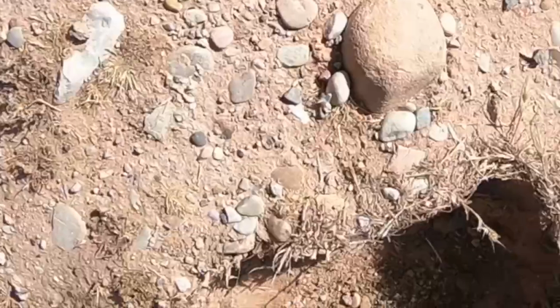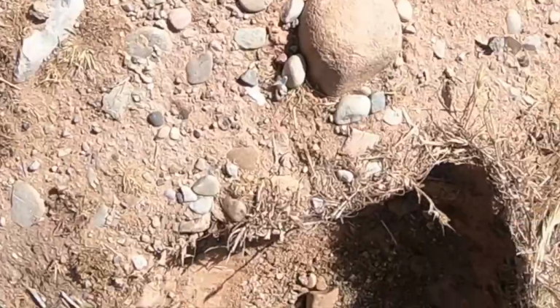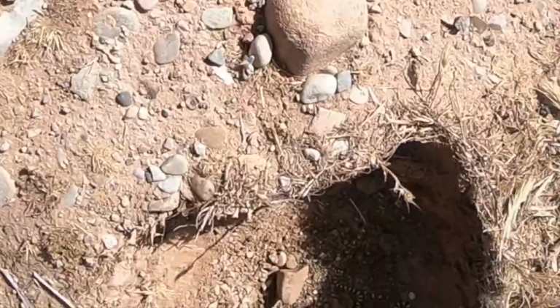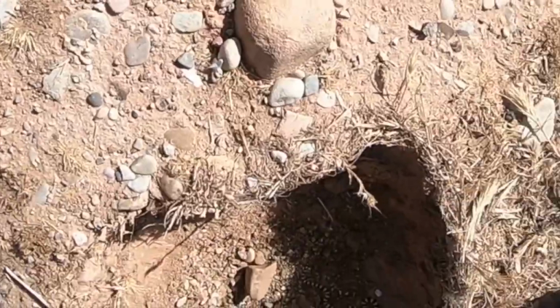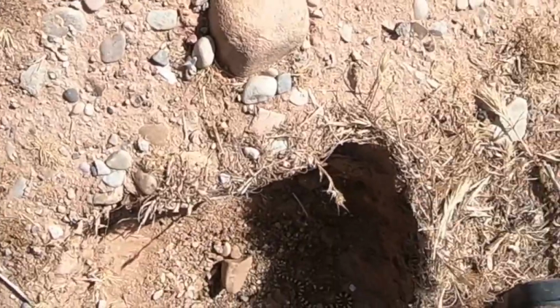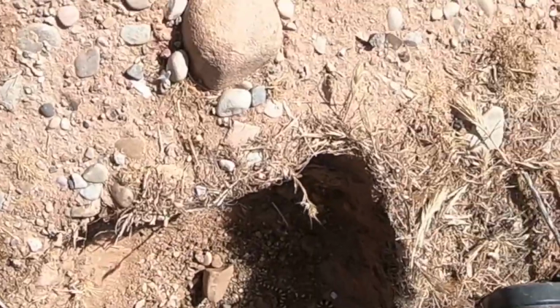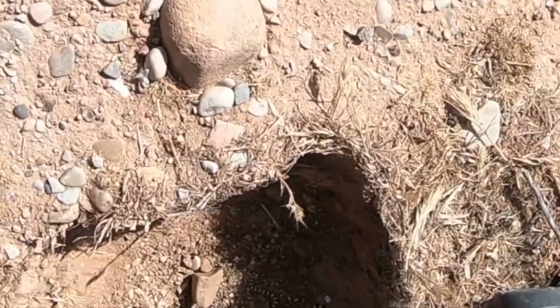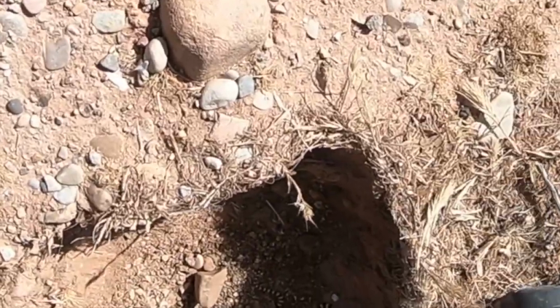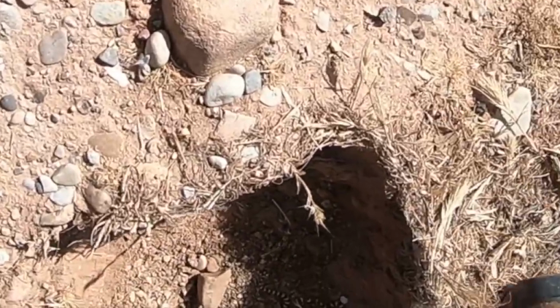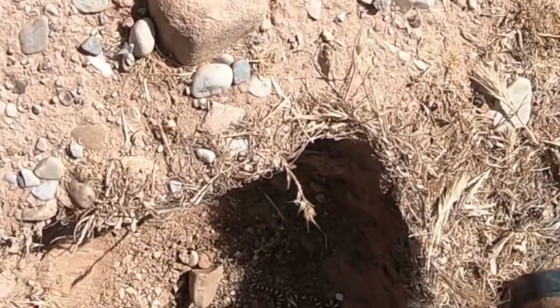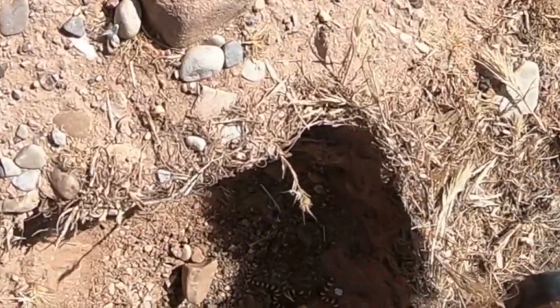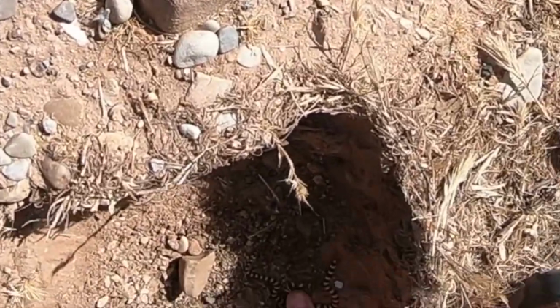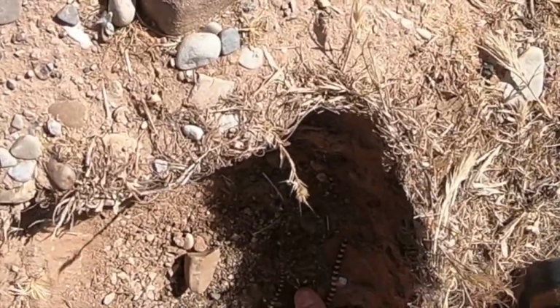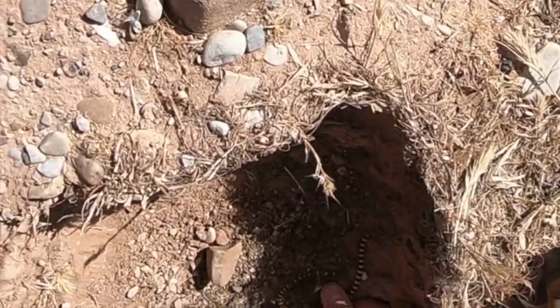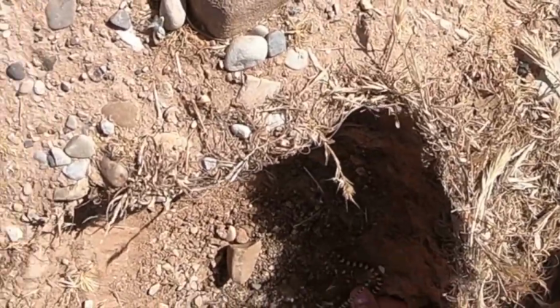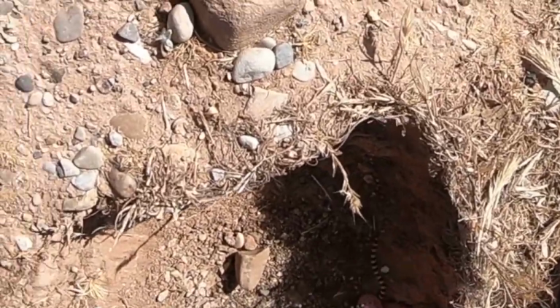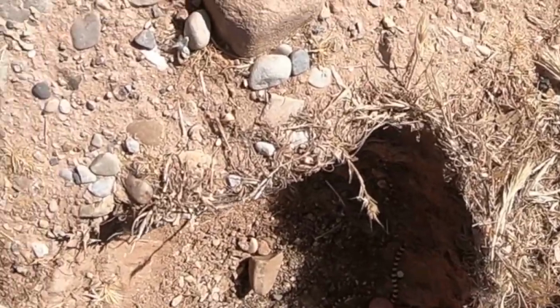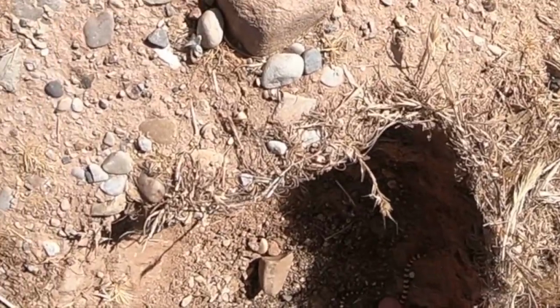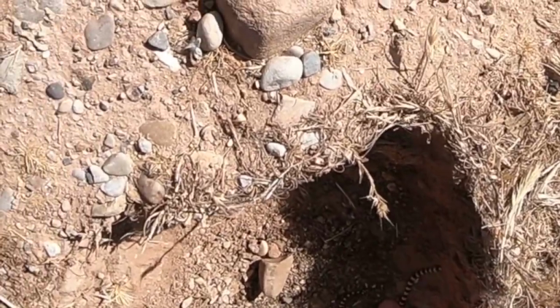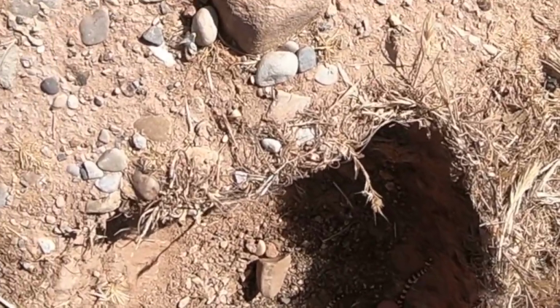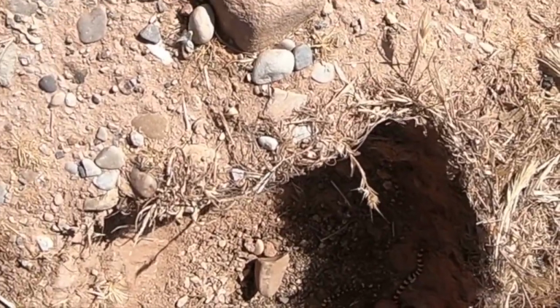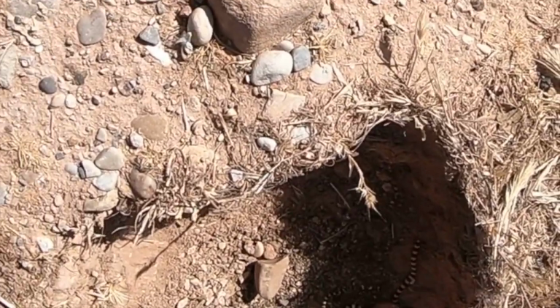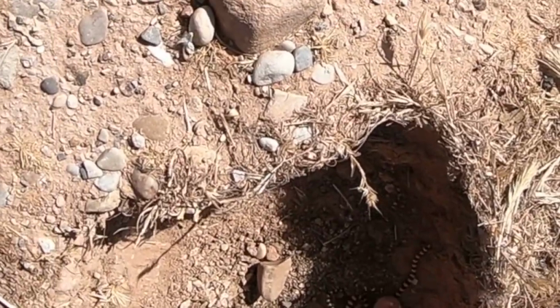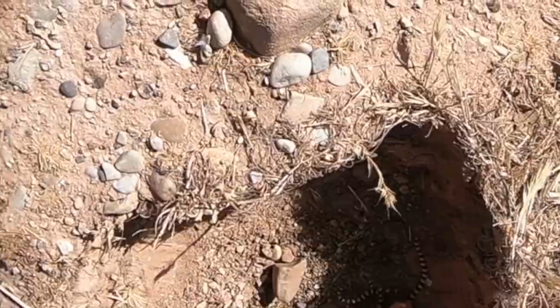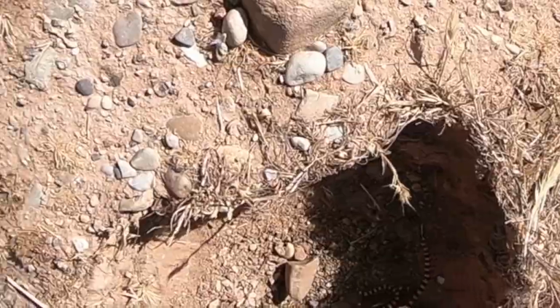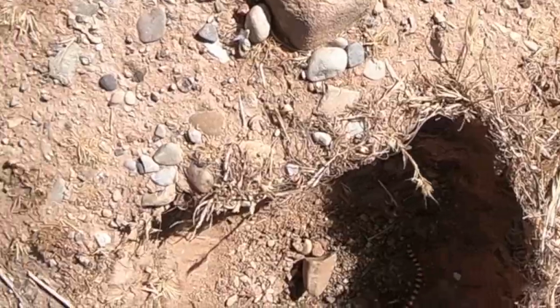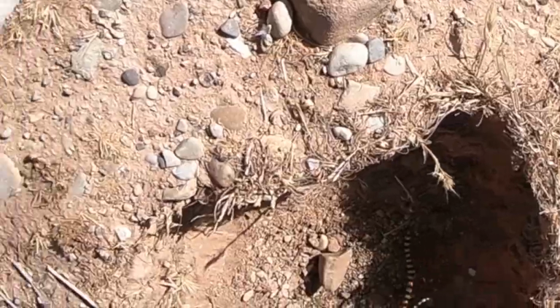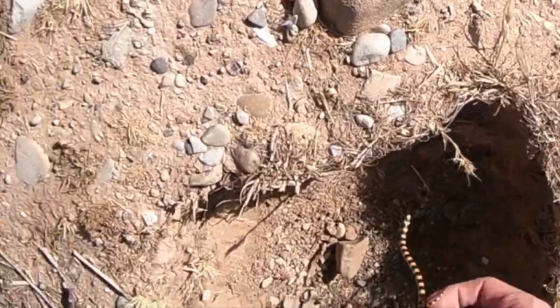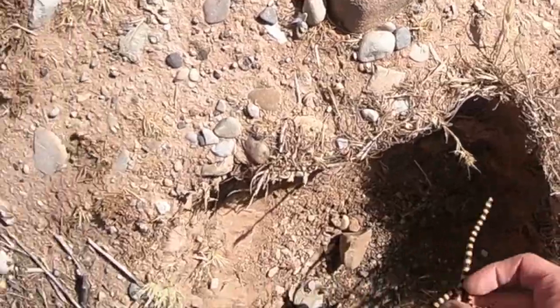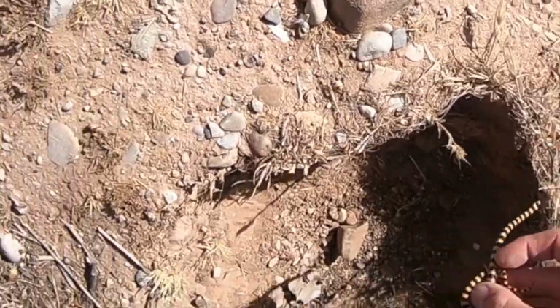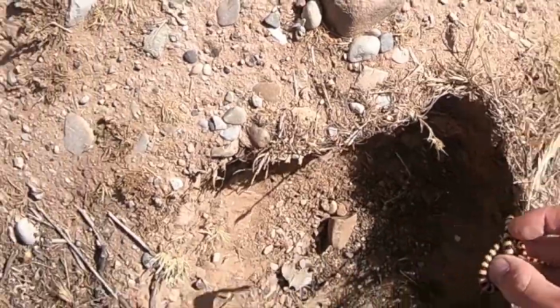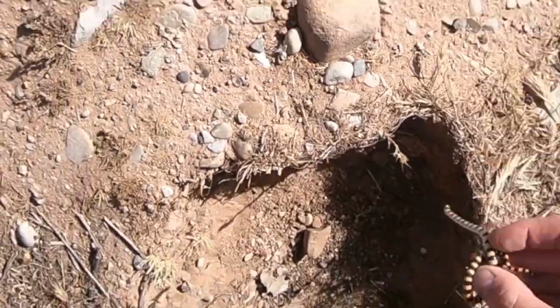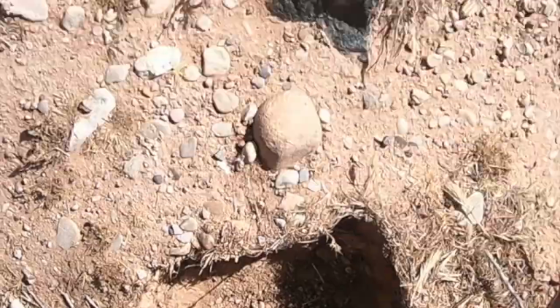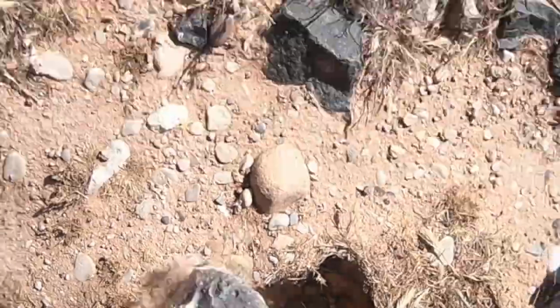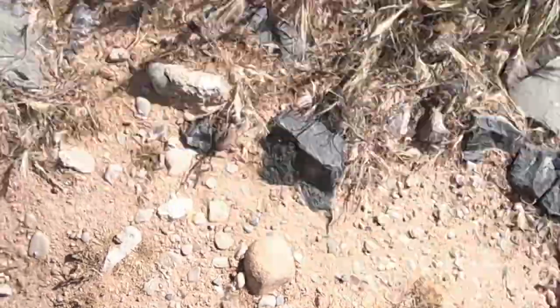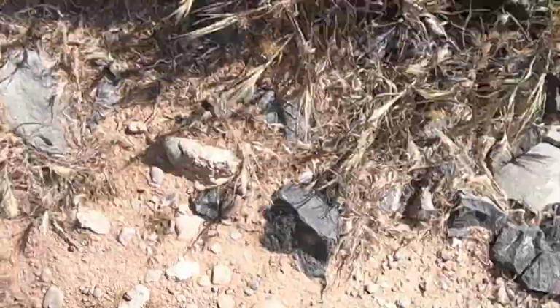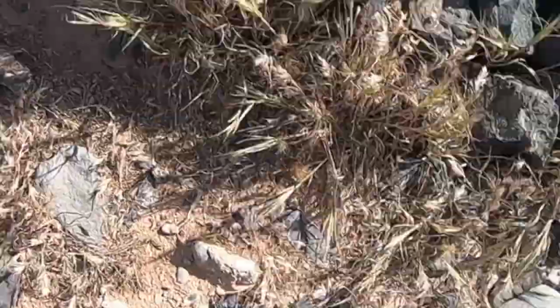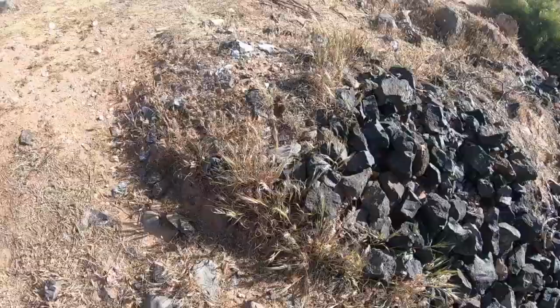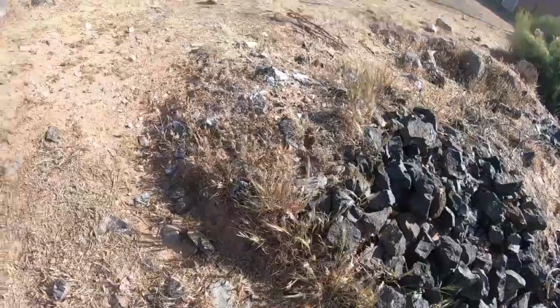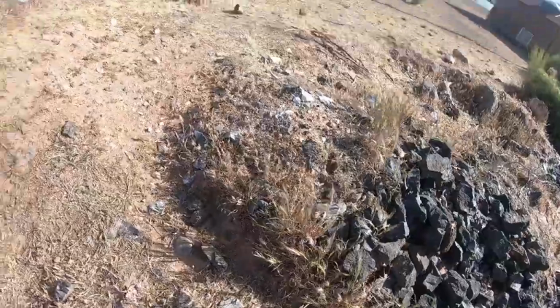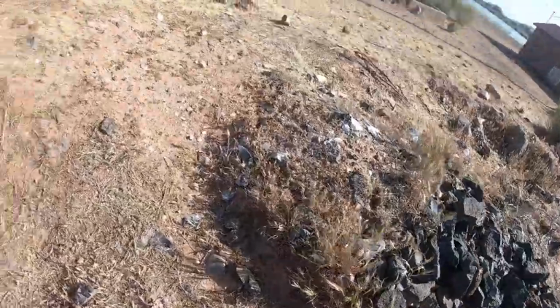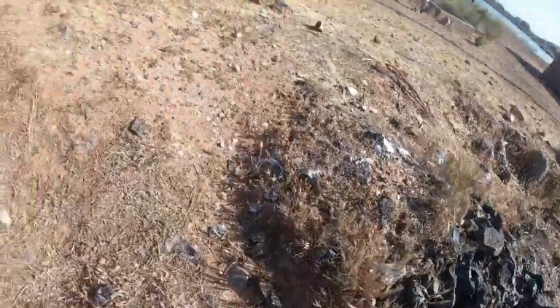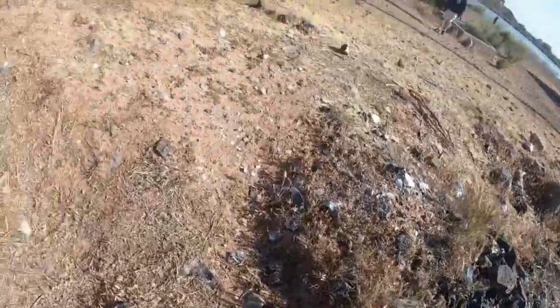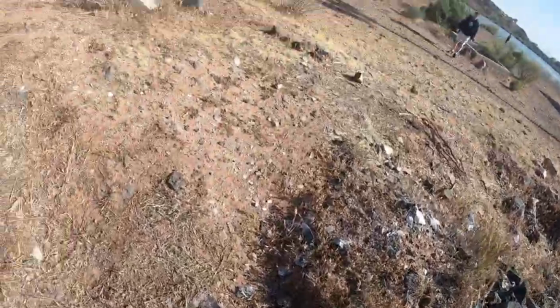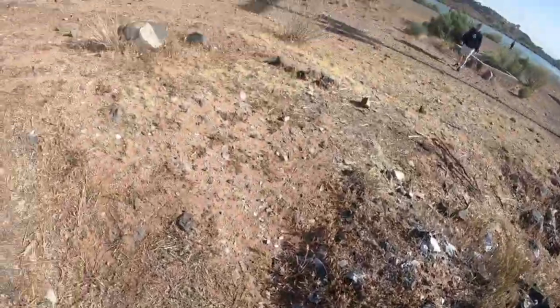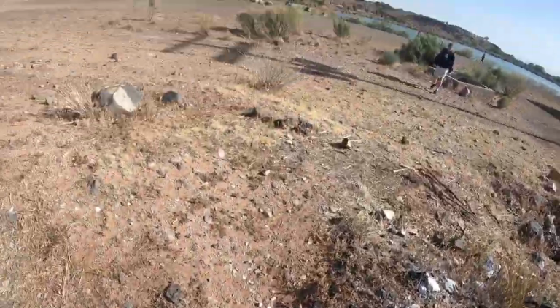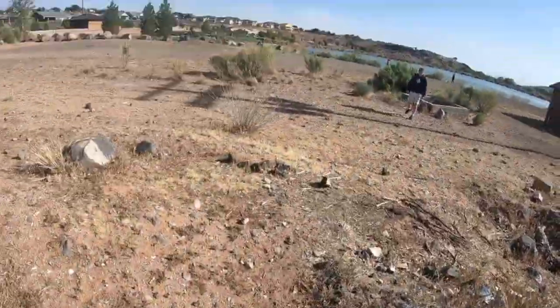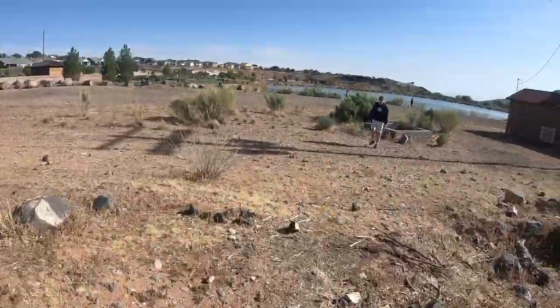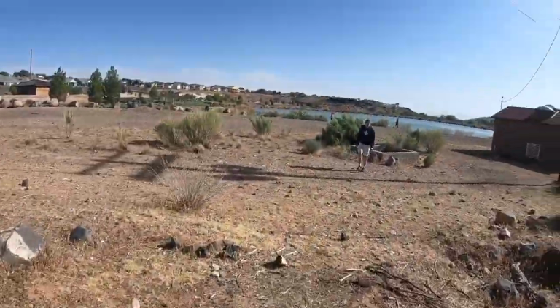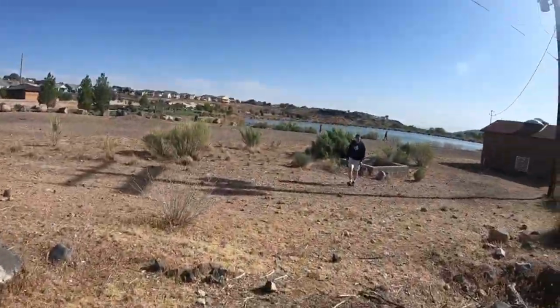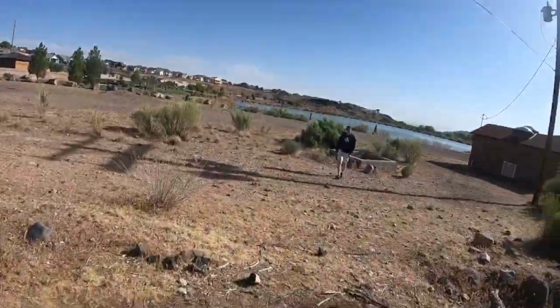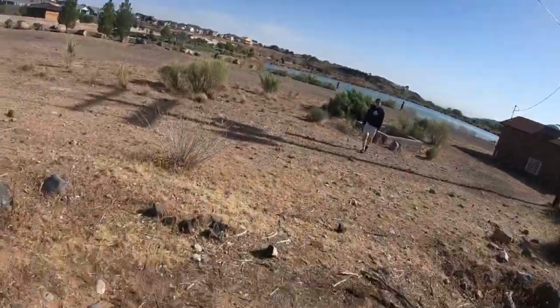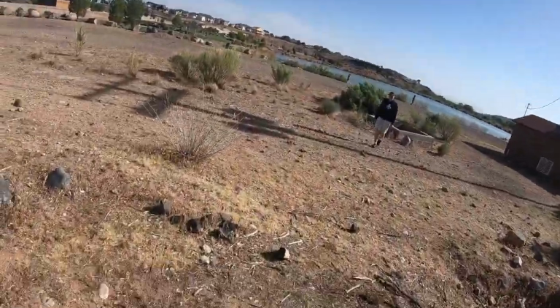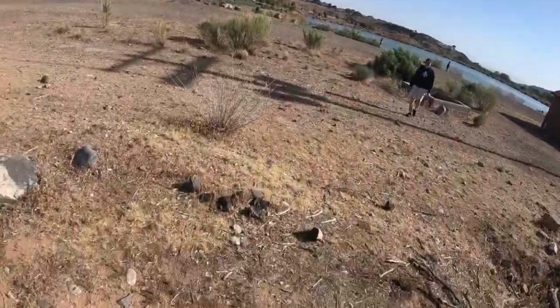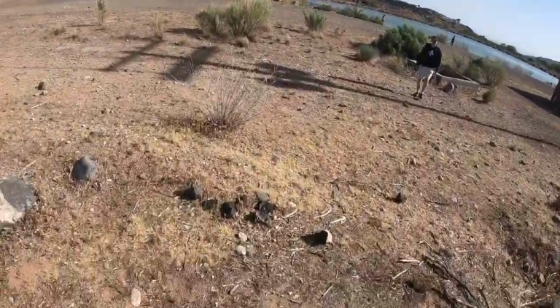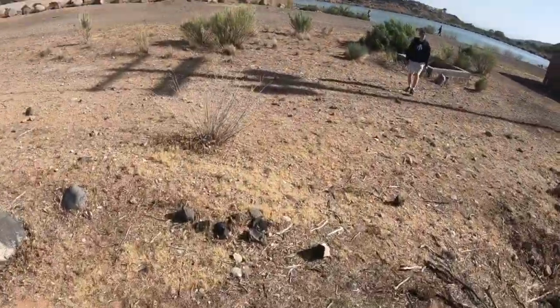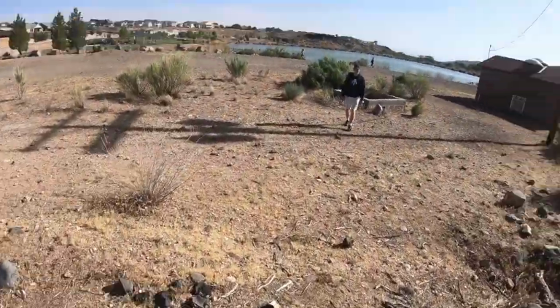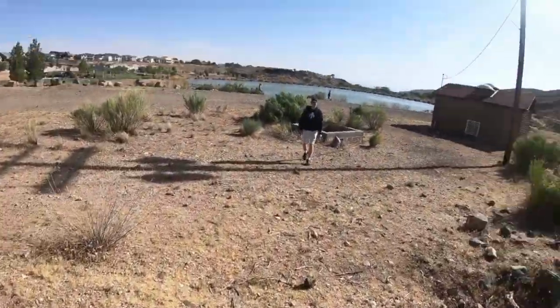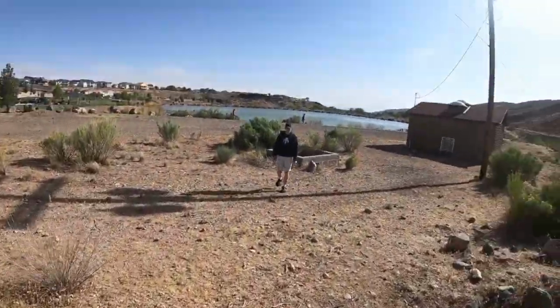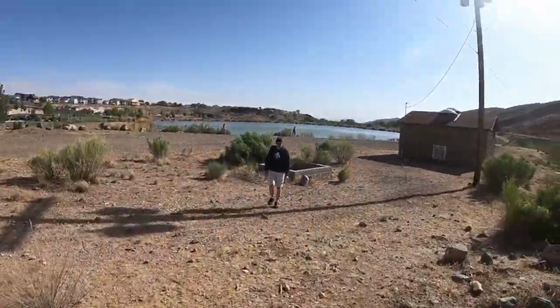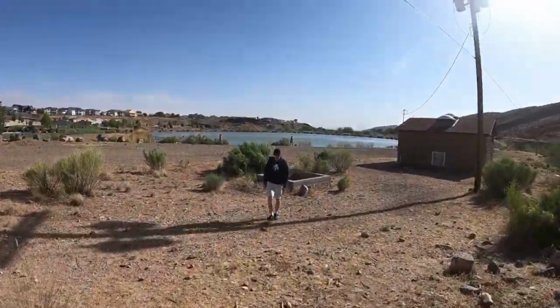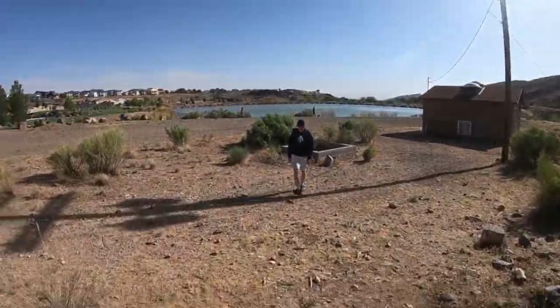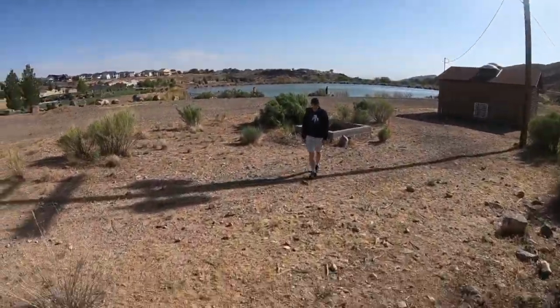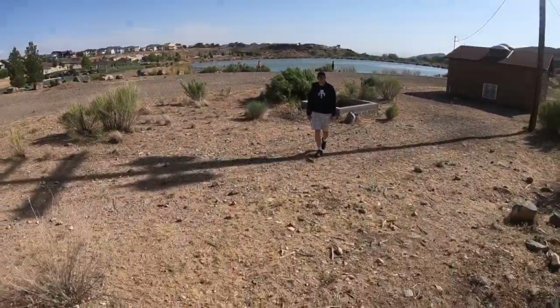Yes, I got one. Told you. Ground snake, finally.